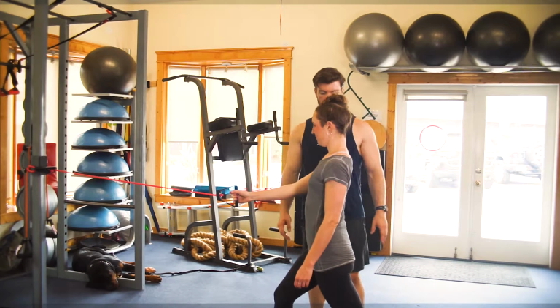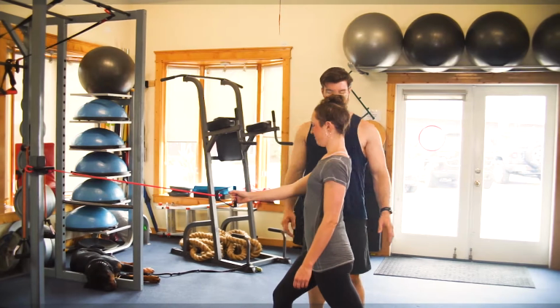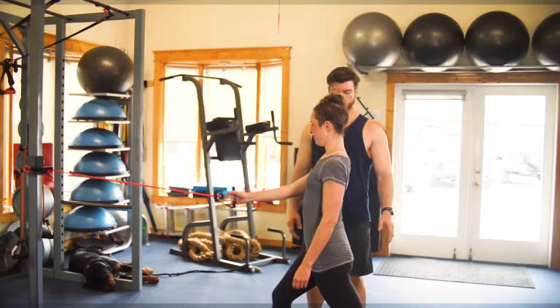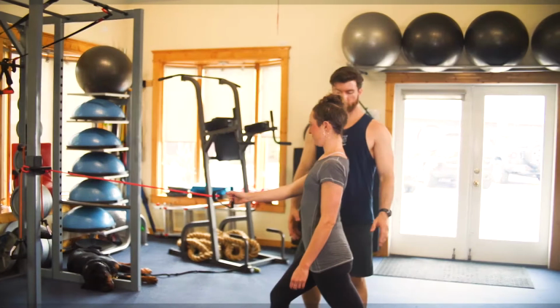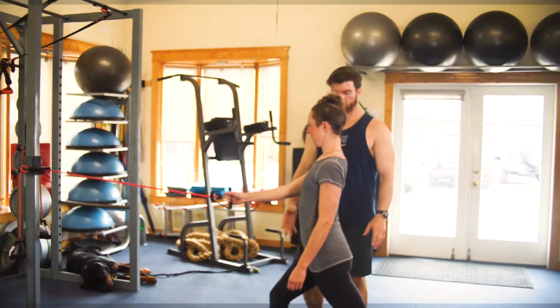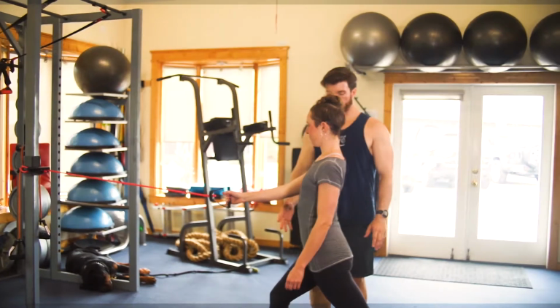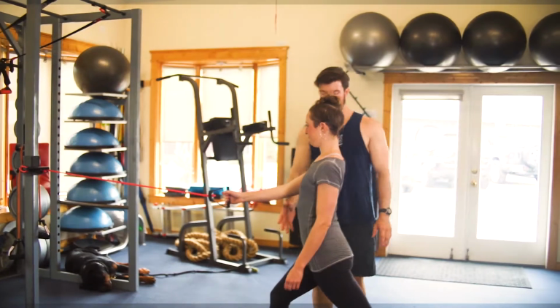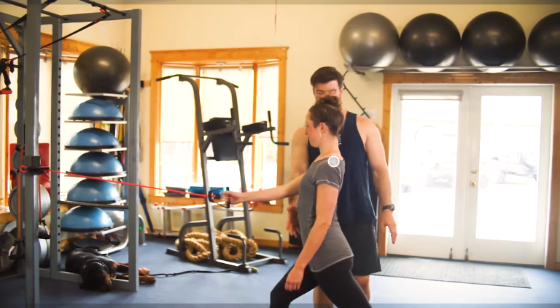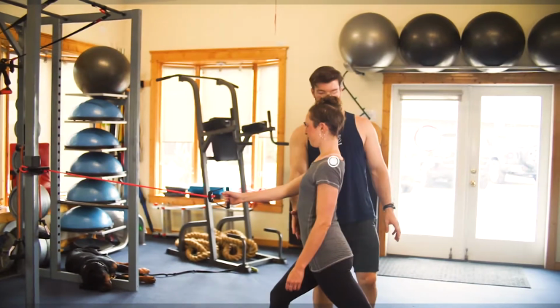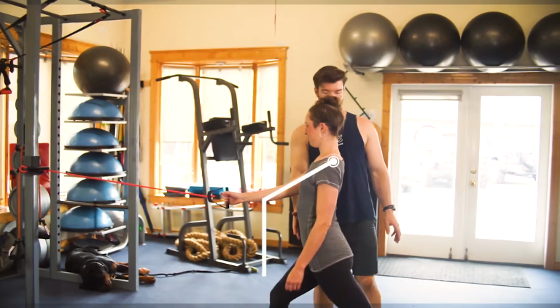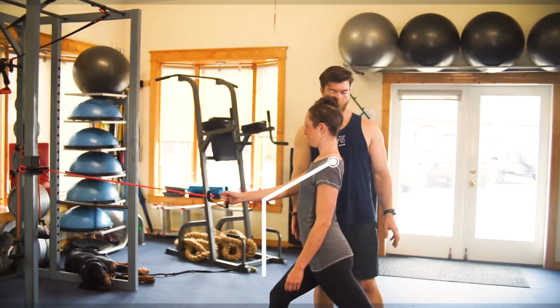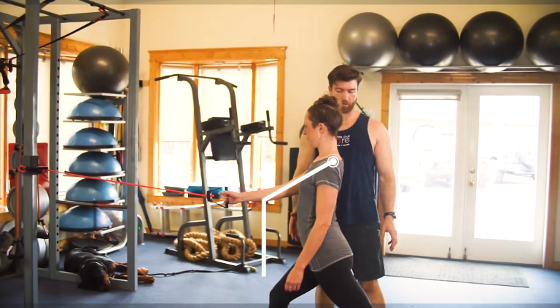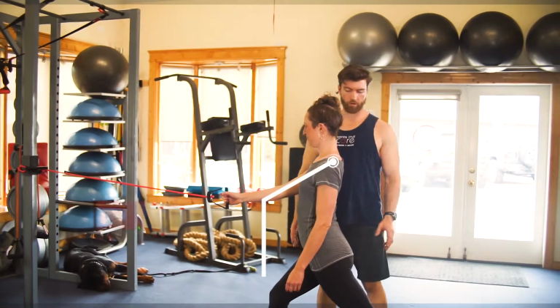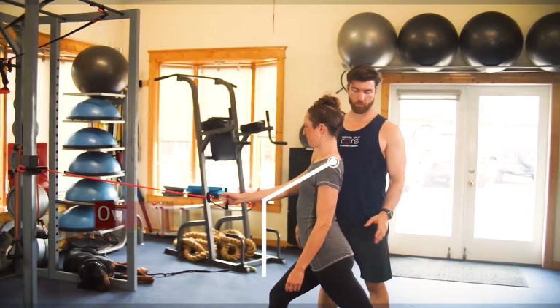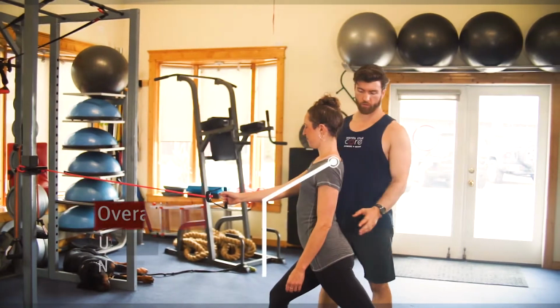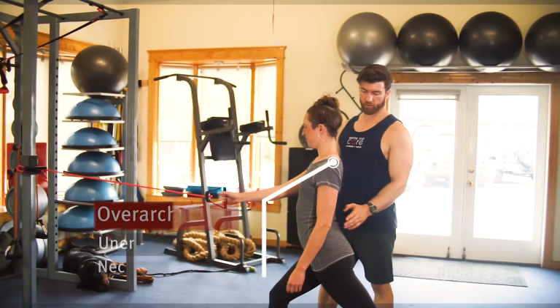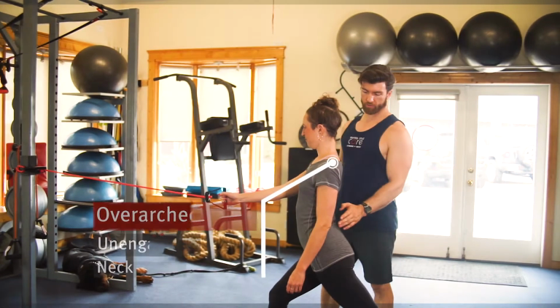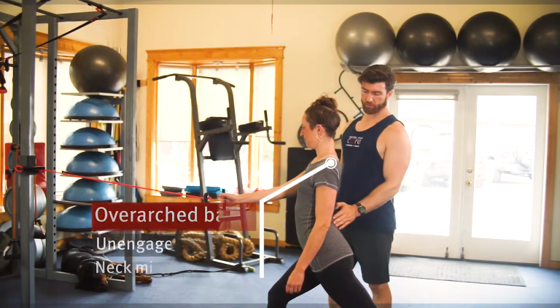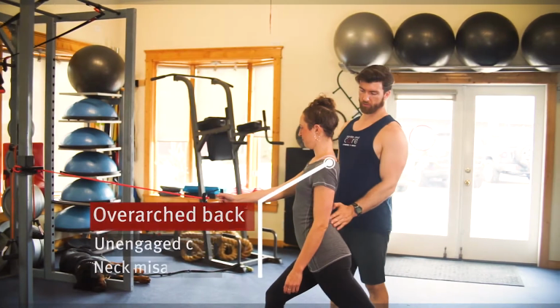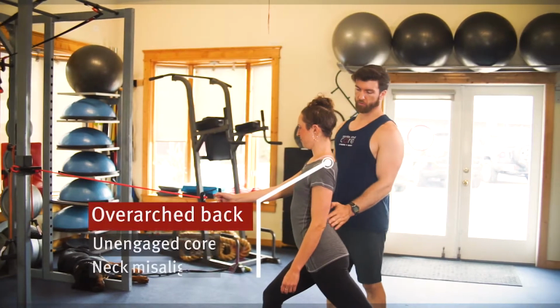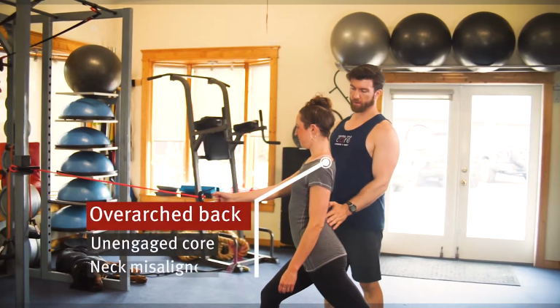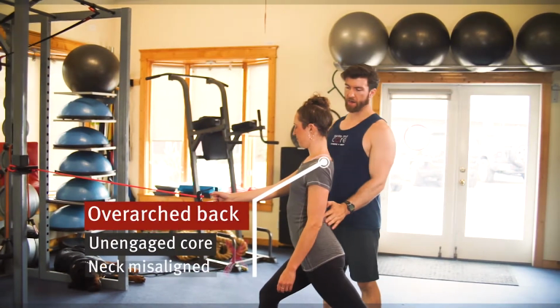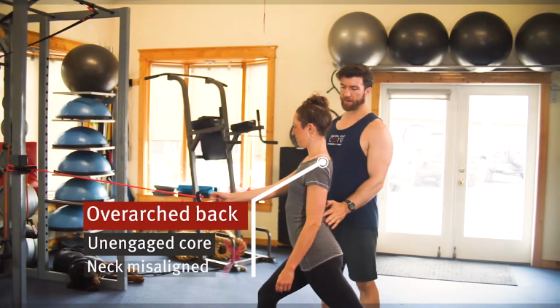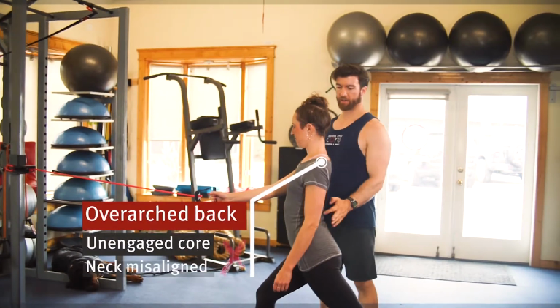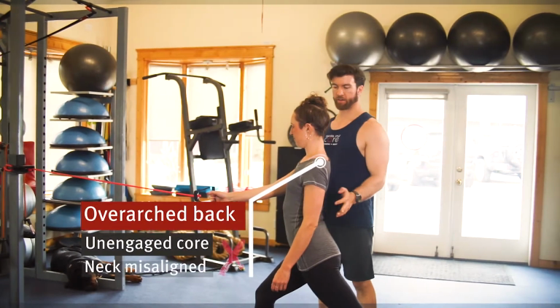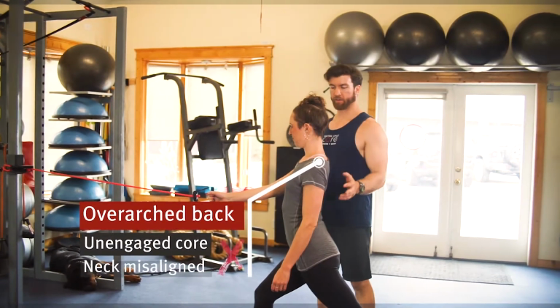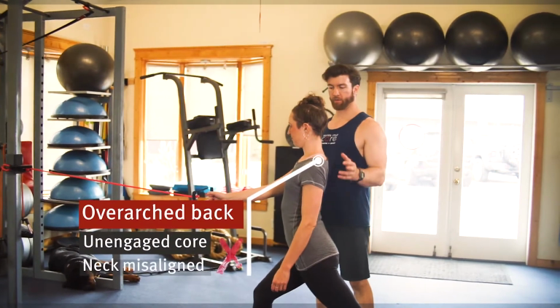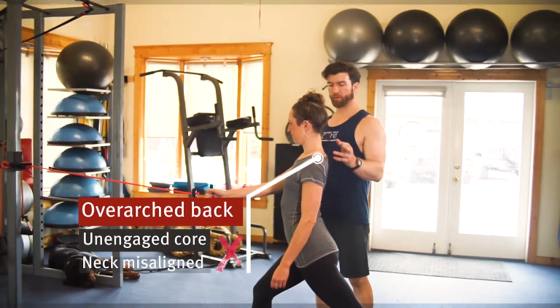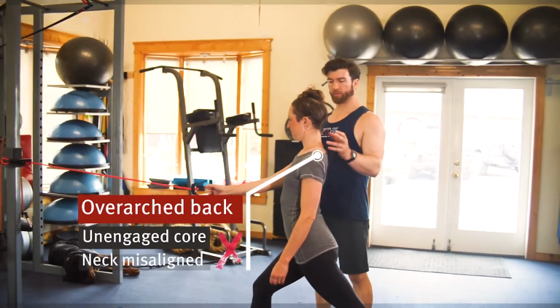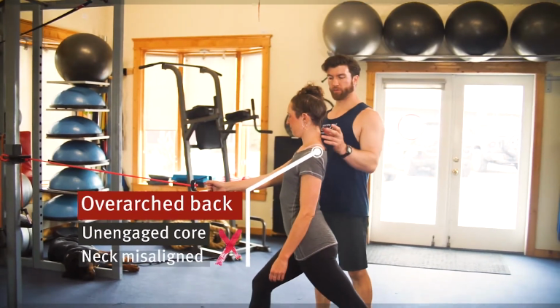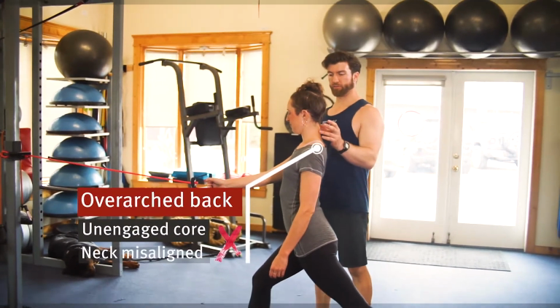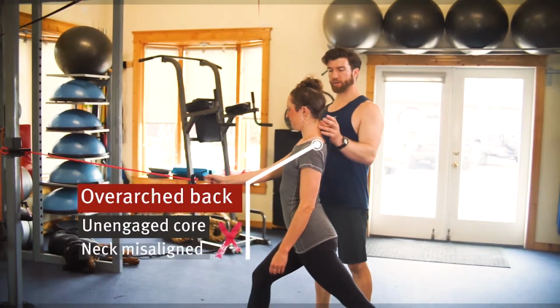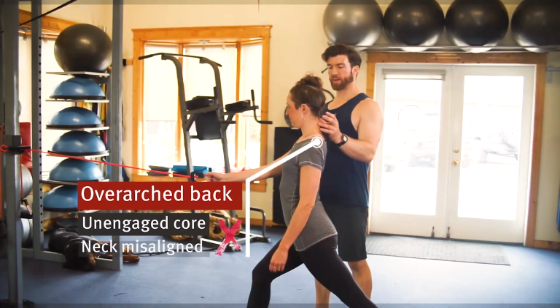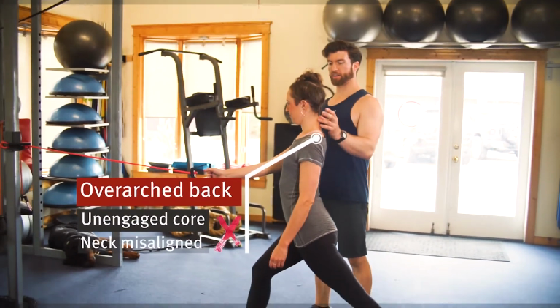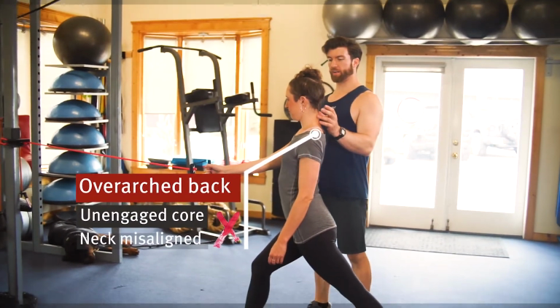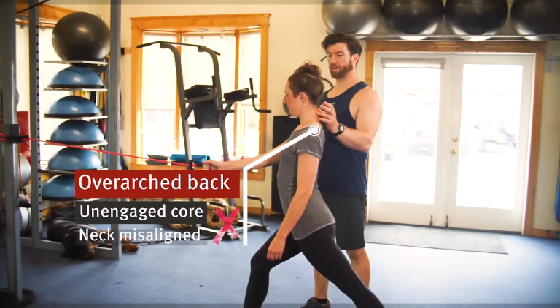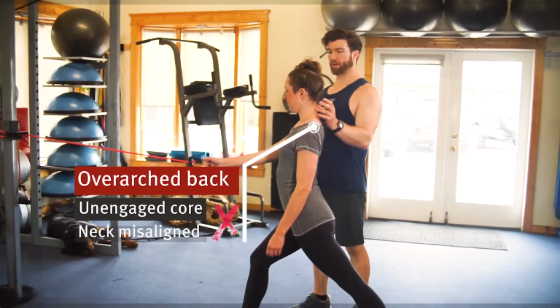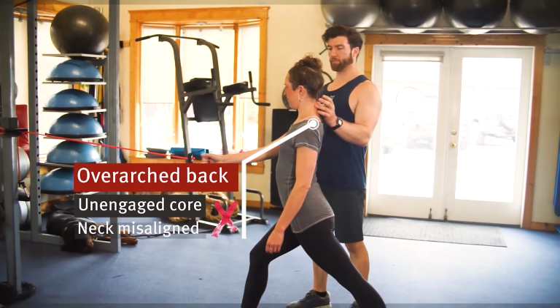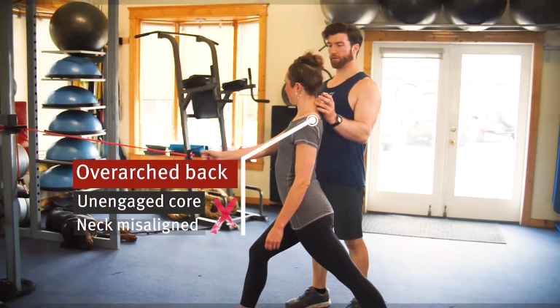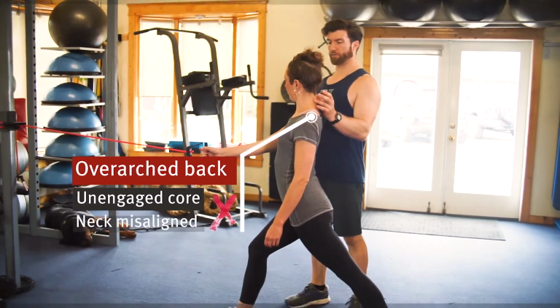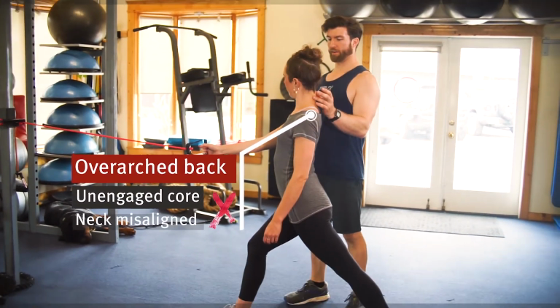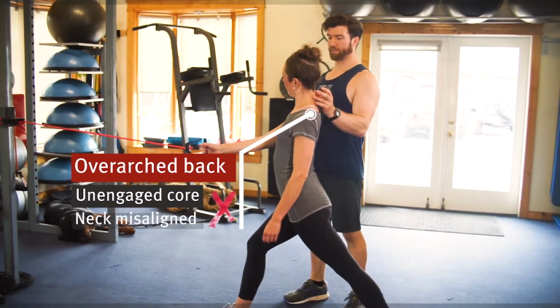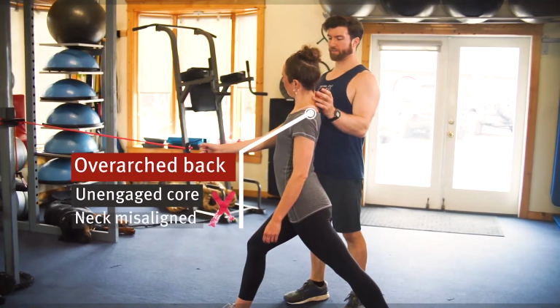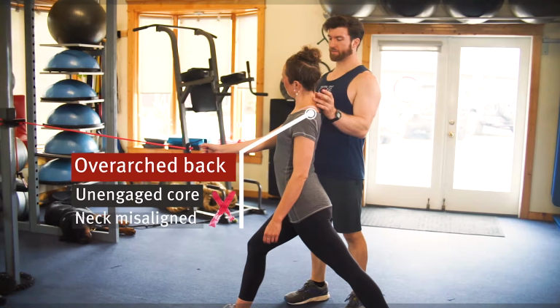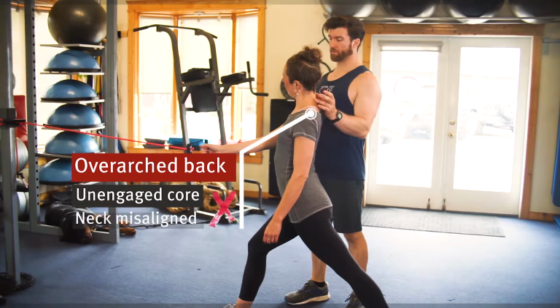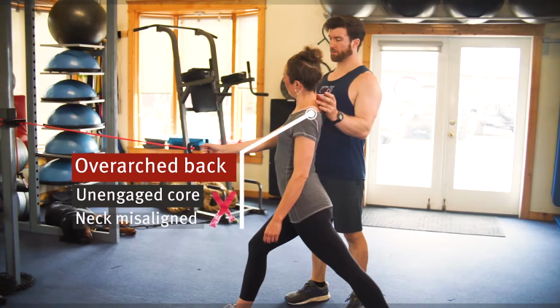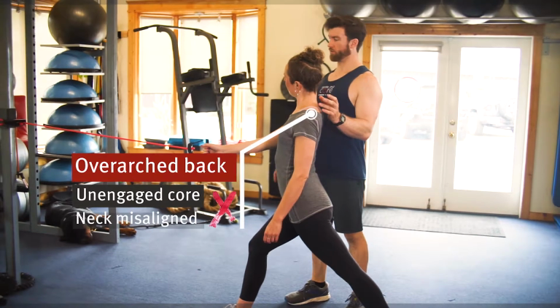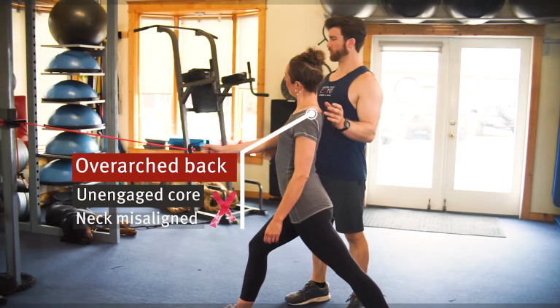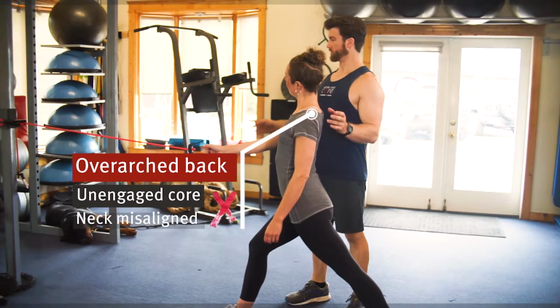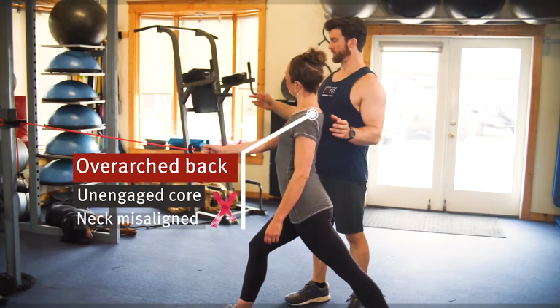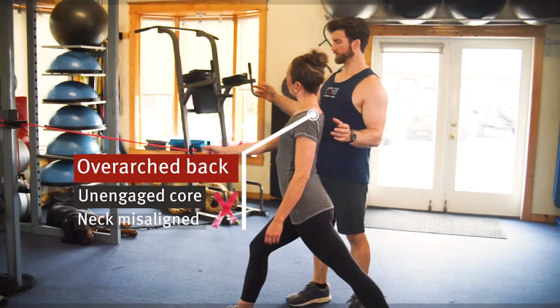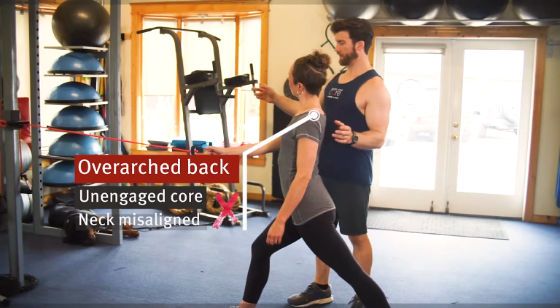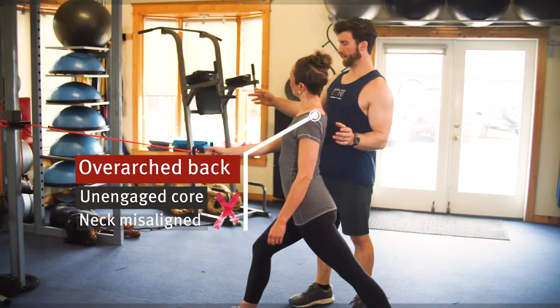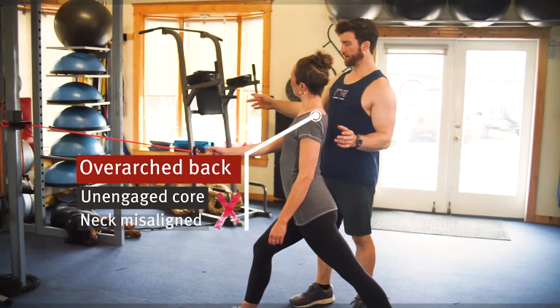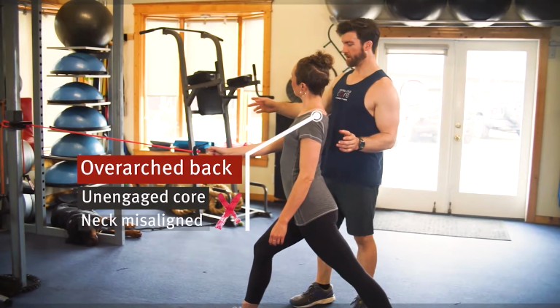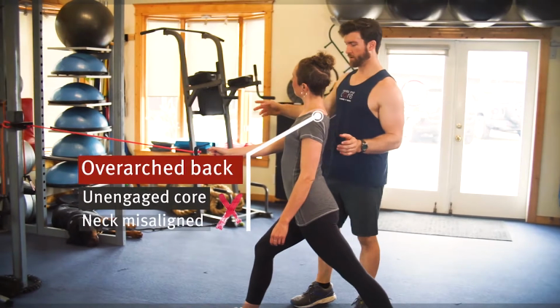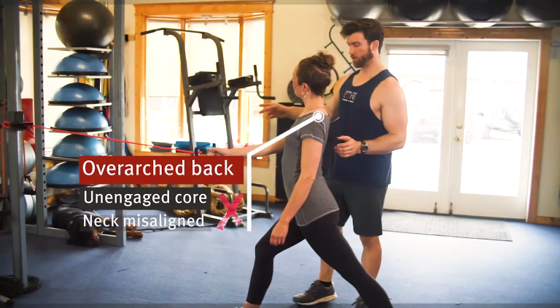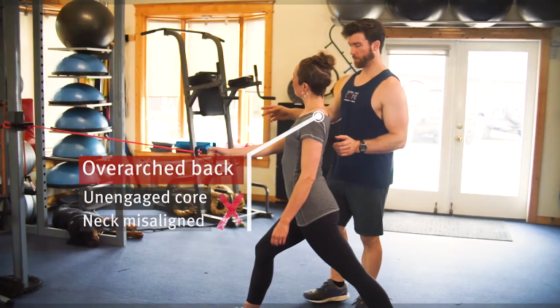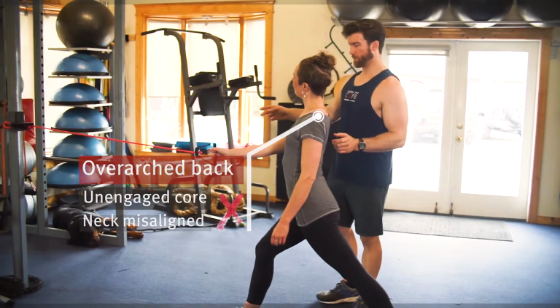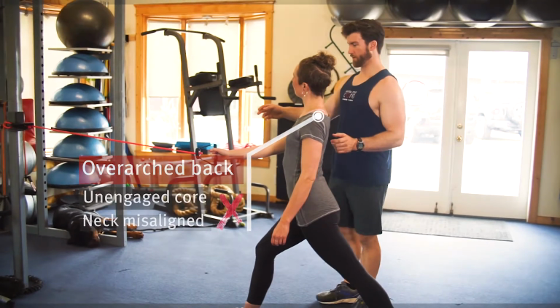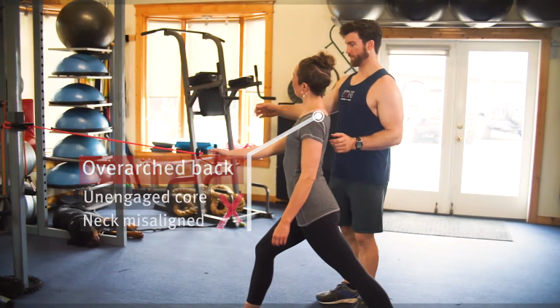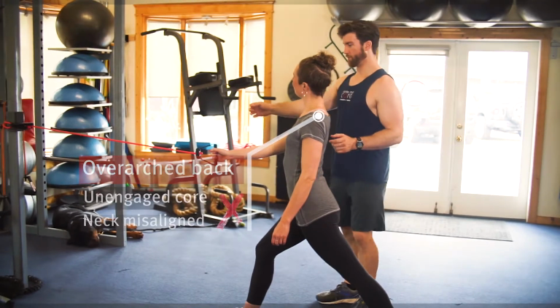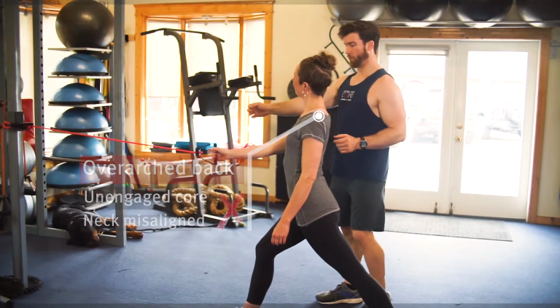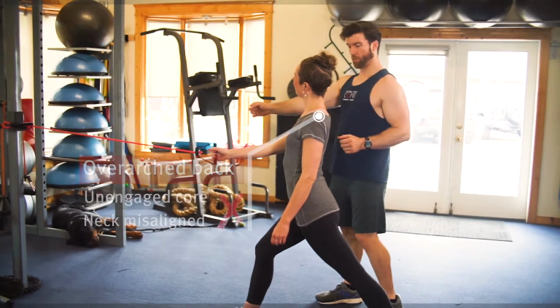First, you want to let go of the core and over-arch the low back. Then we want to jack the neck up by looking at the ceiling or to the side — or maybe at your phone.